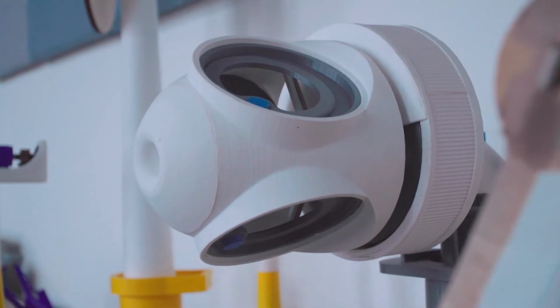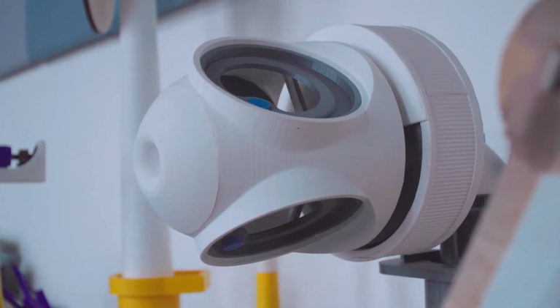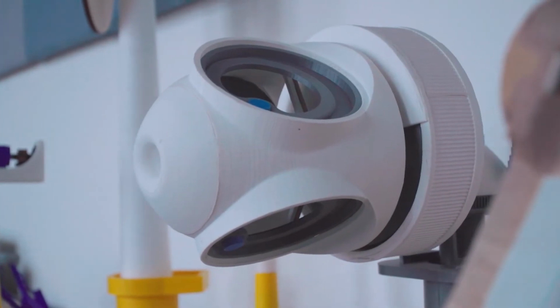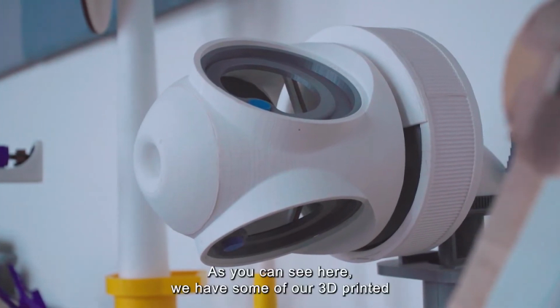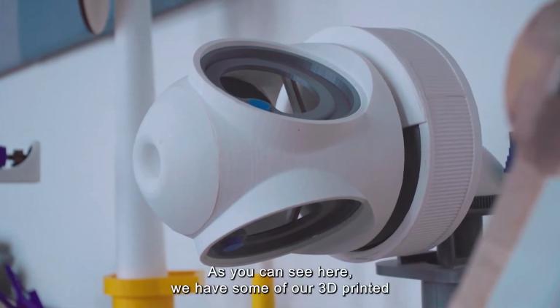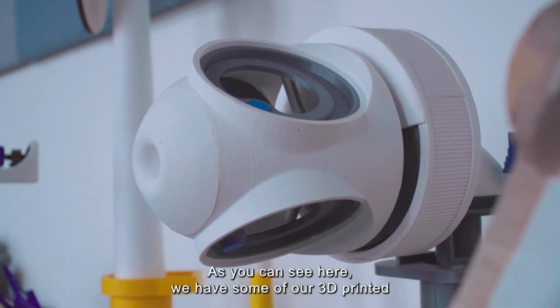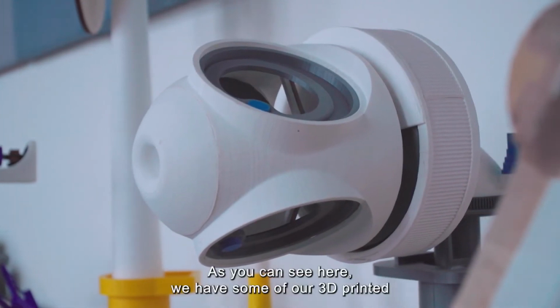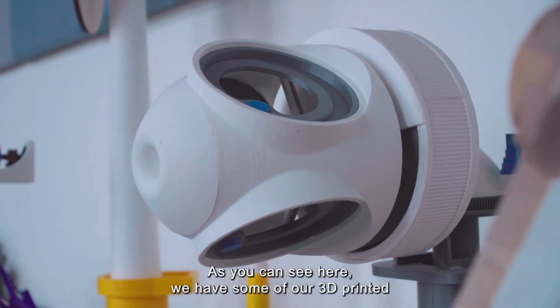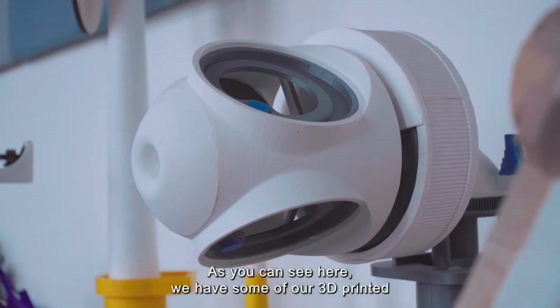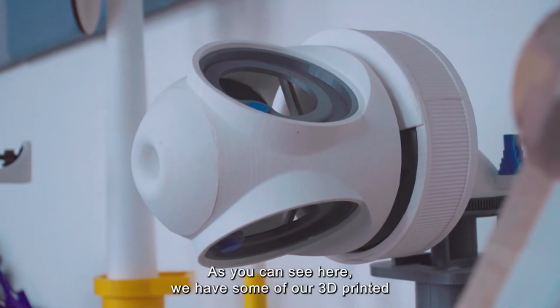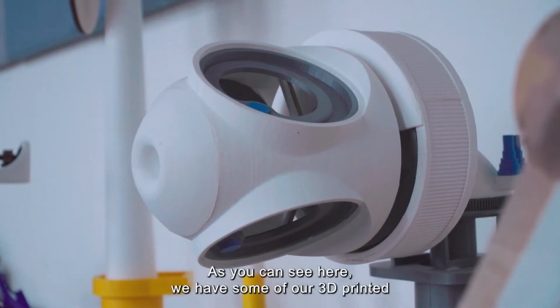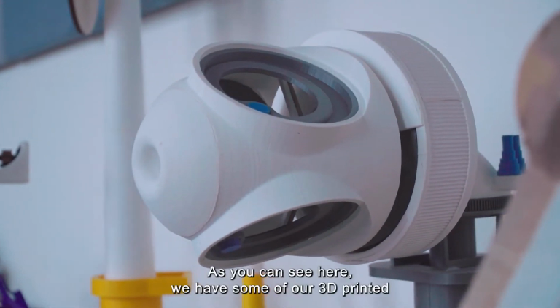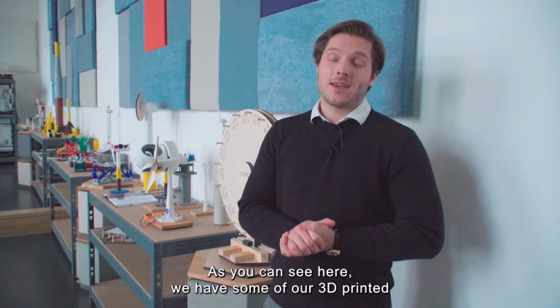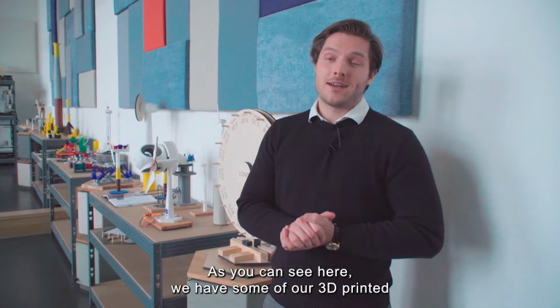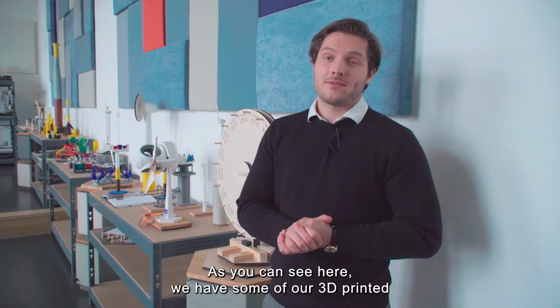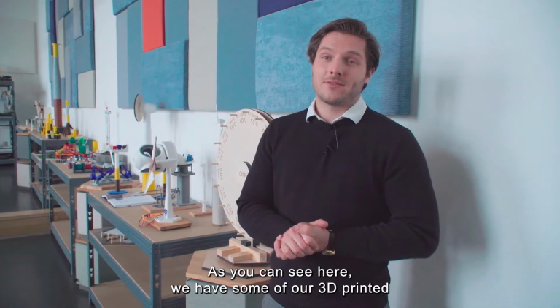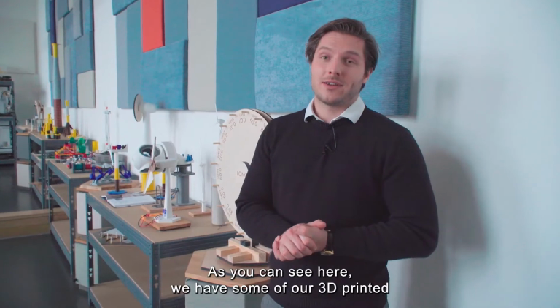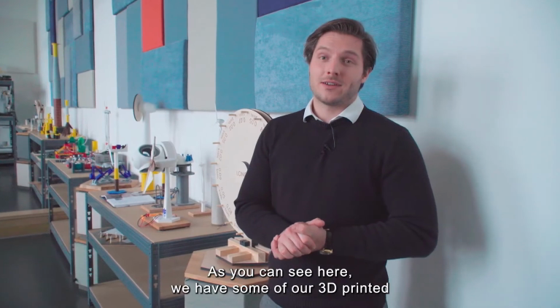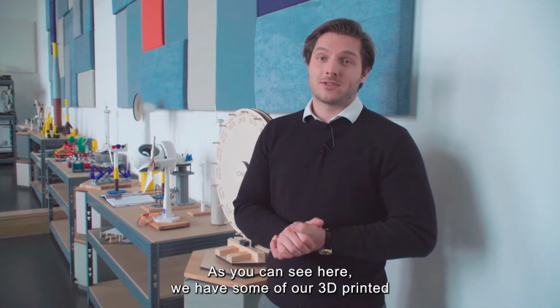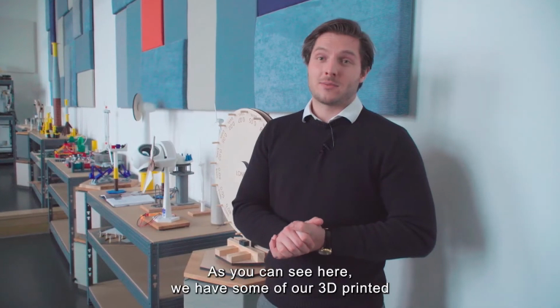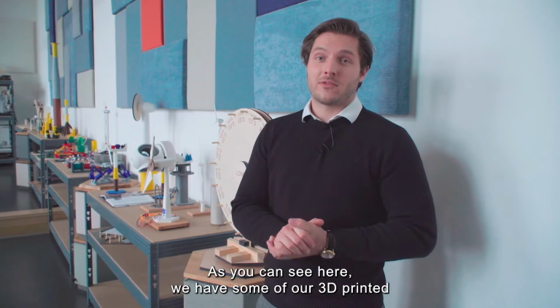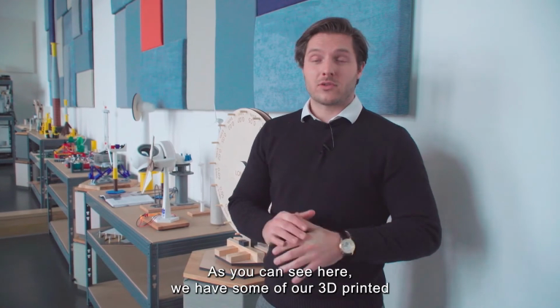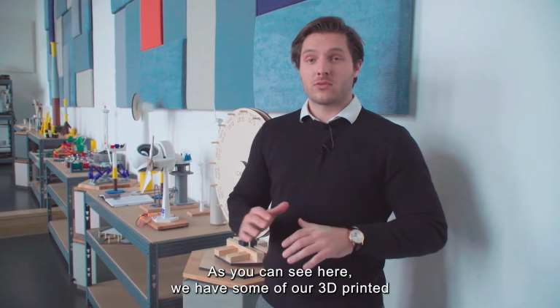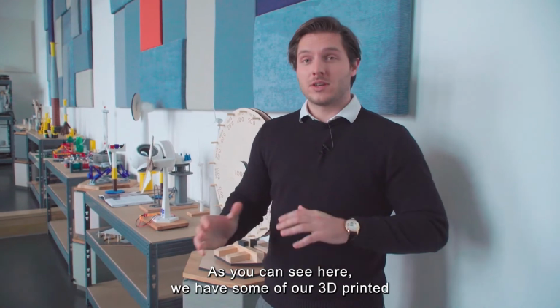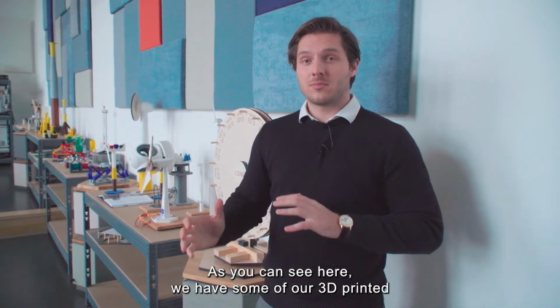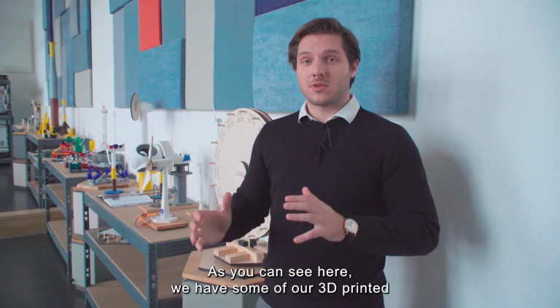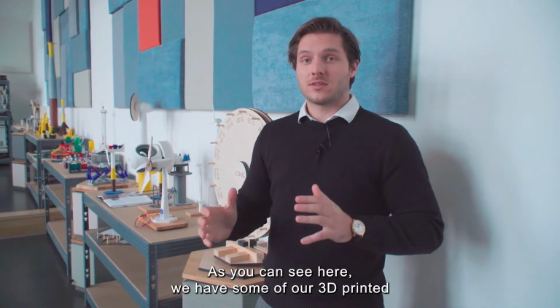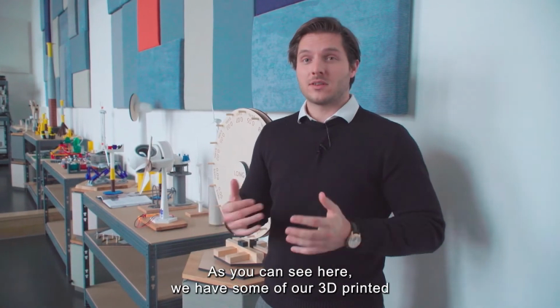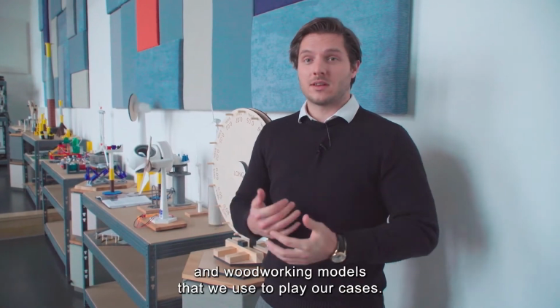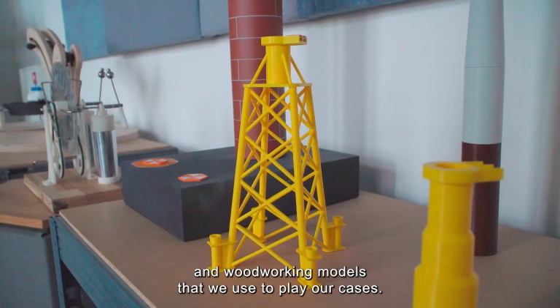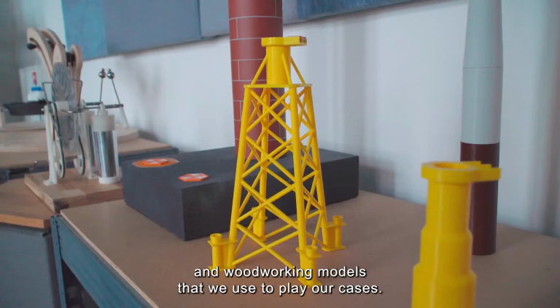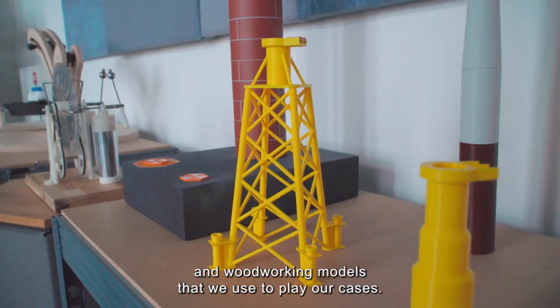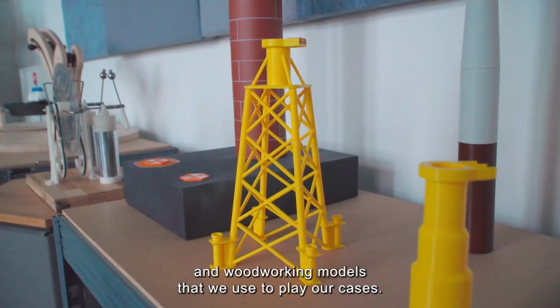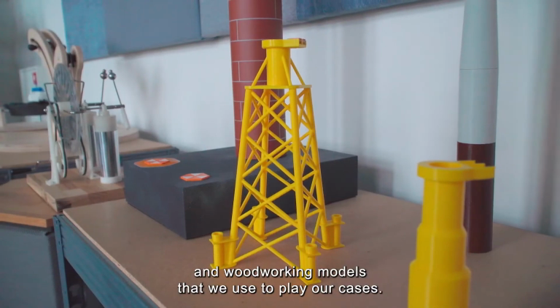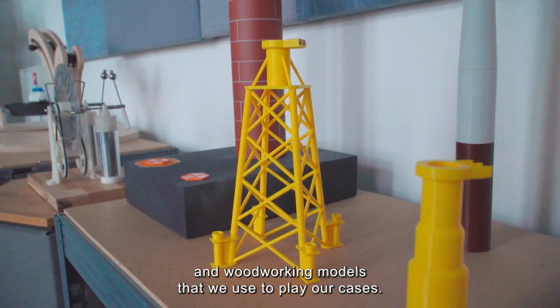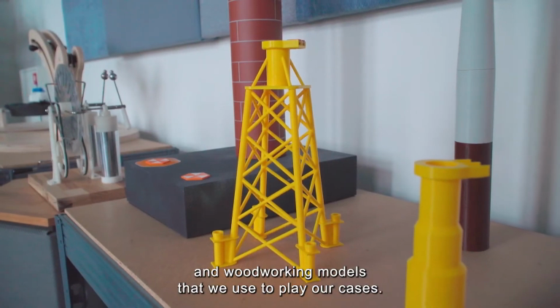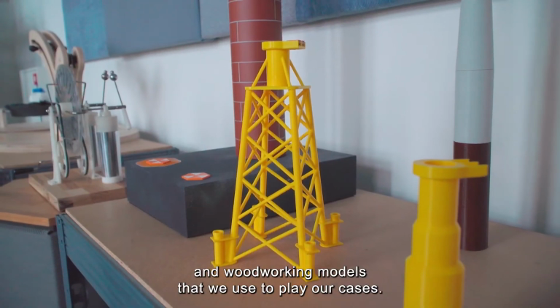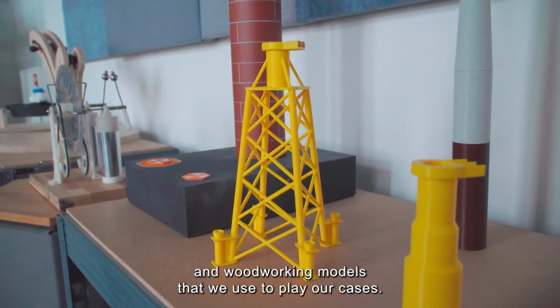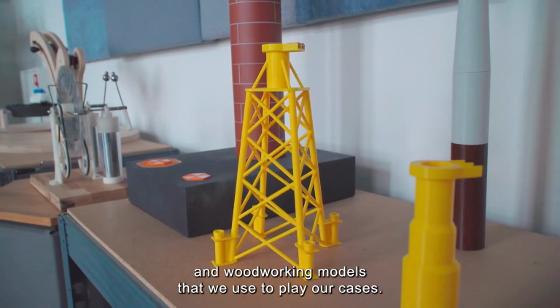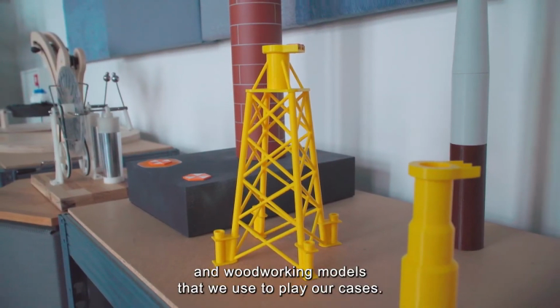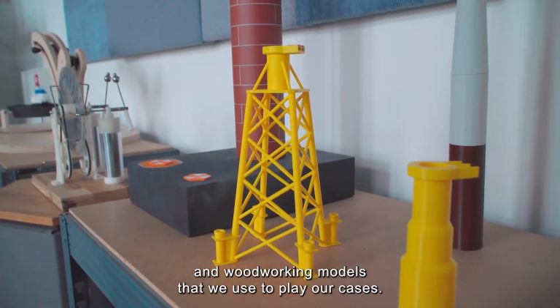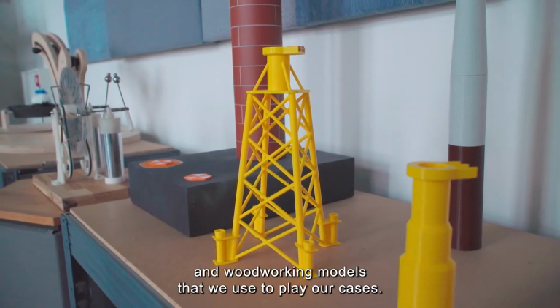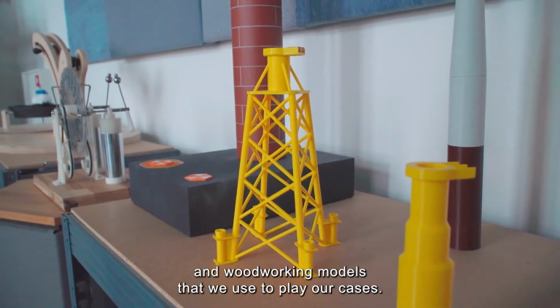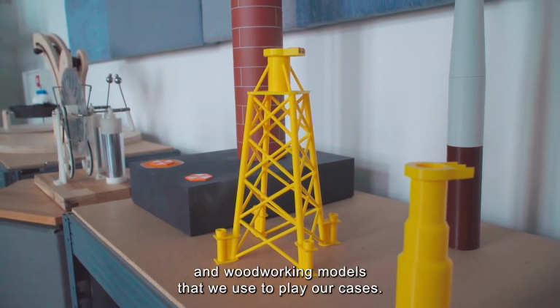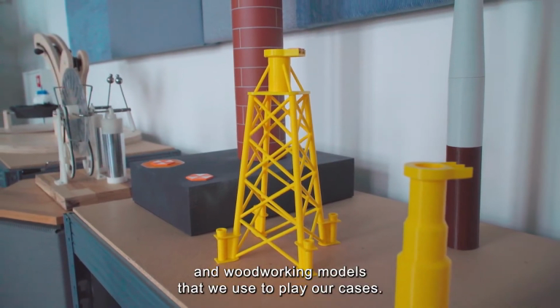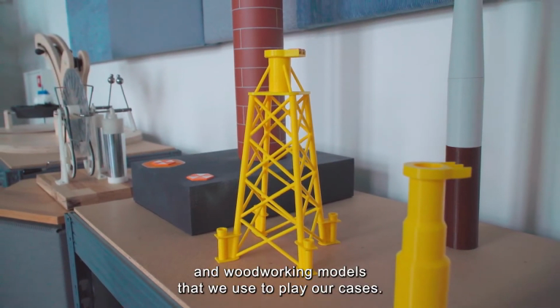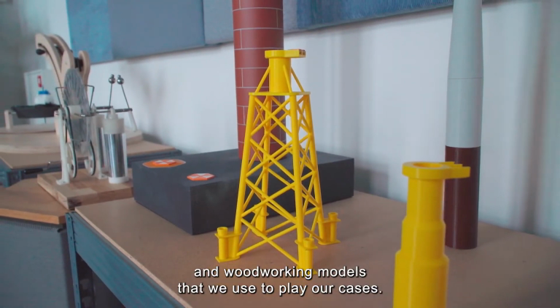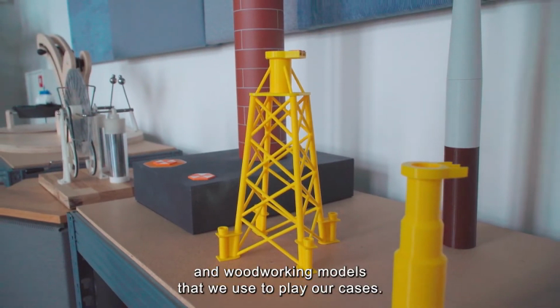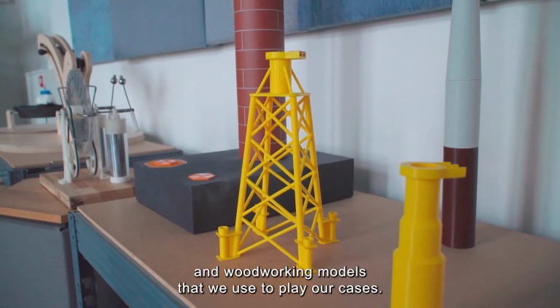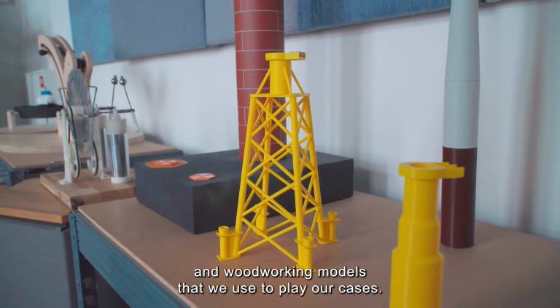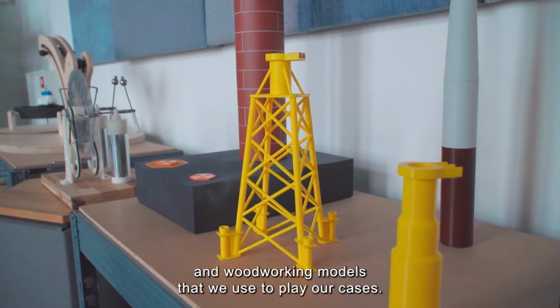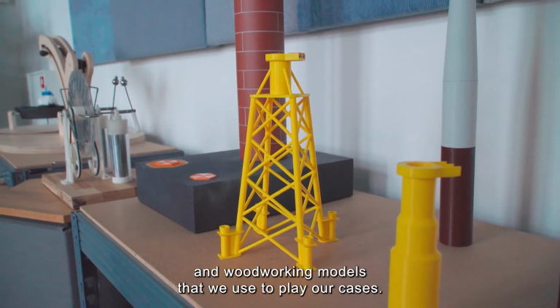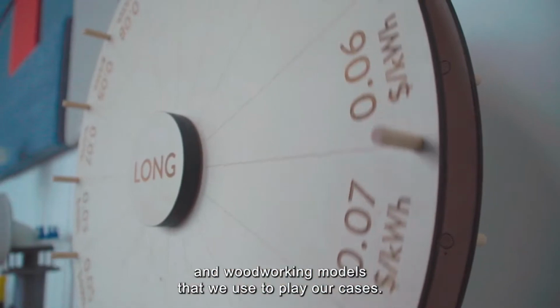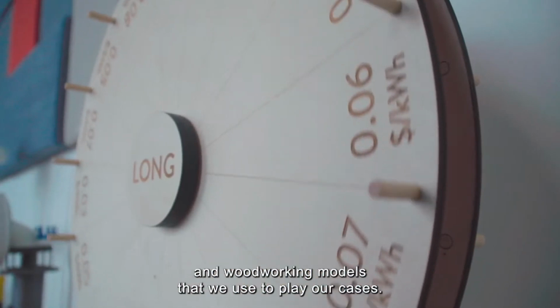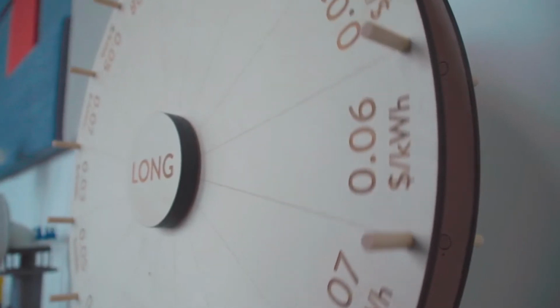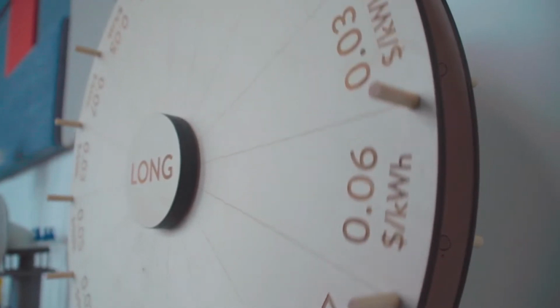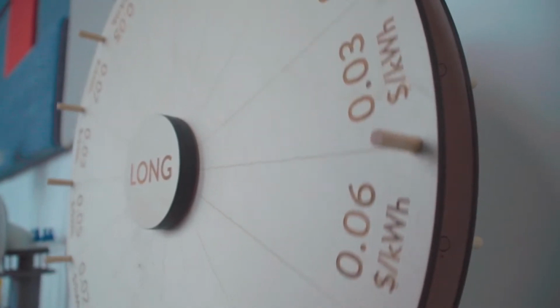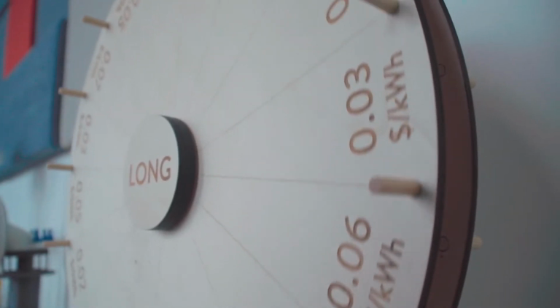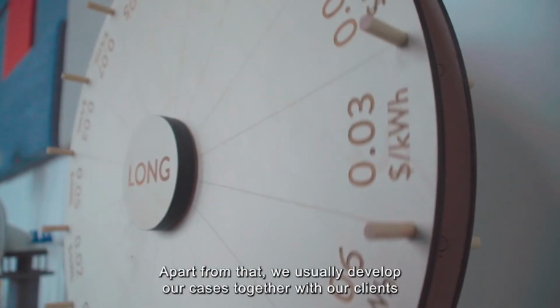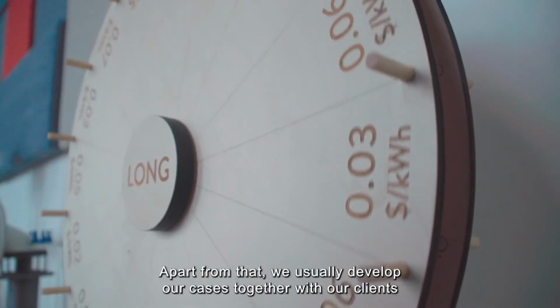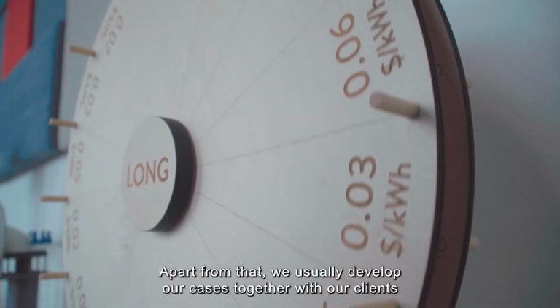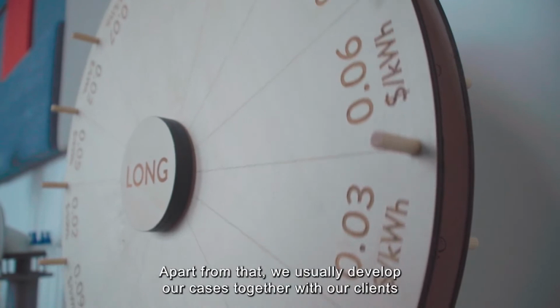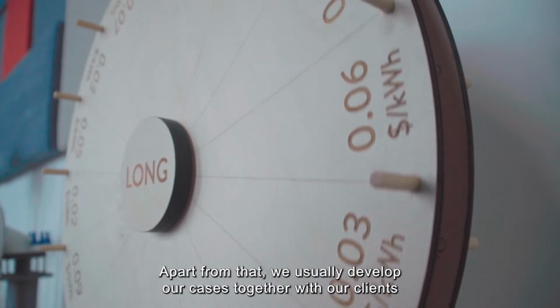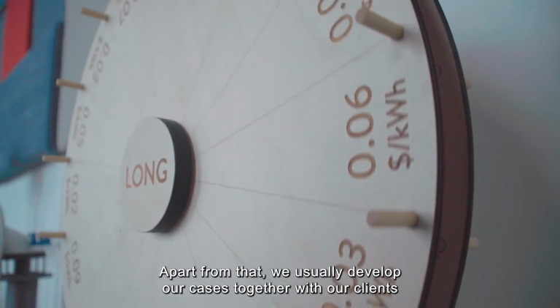As you can see here, we have some of our 3D printed and woodworking models that we use to play our cases.